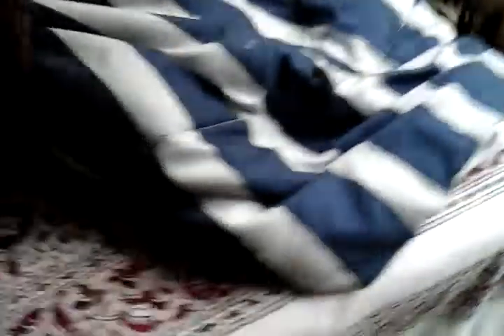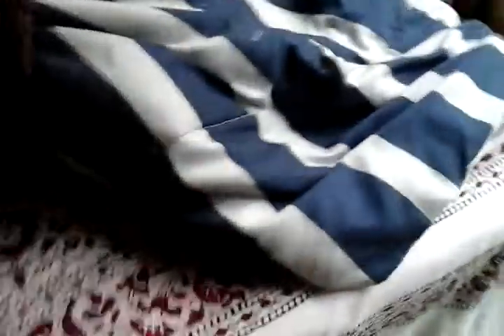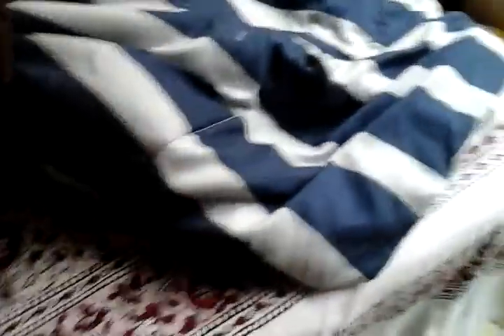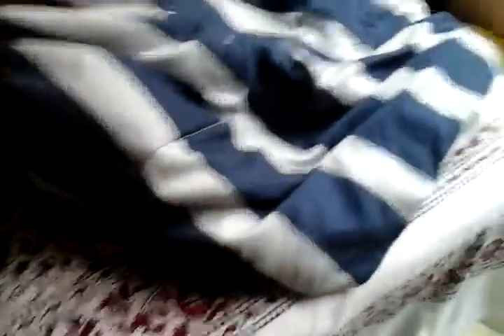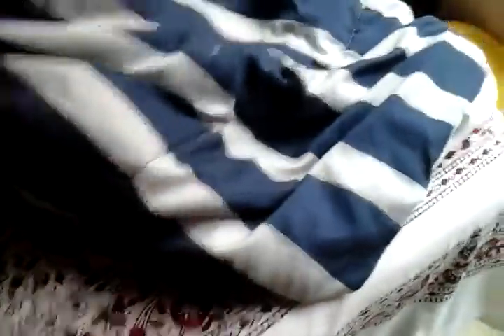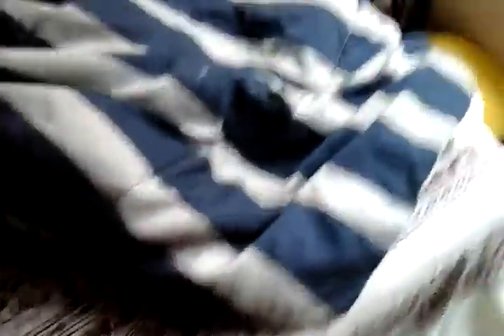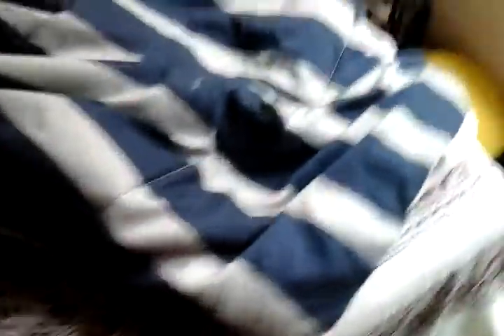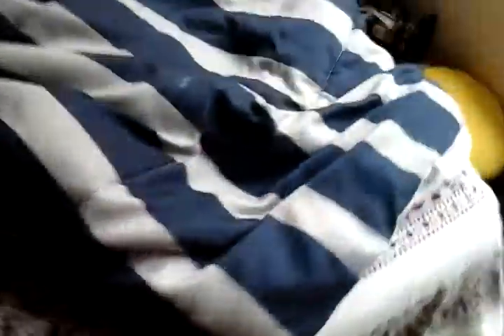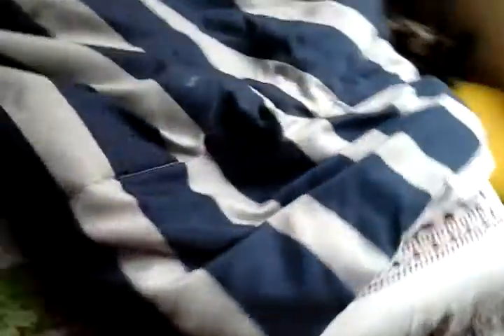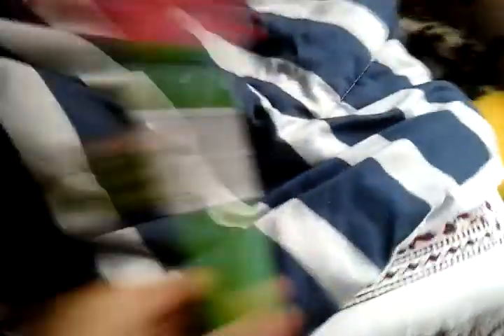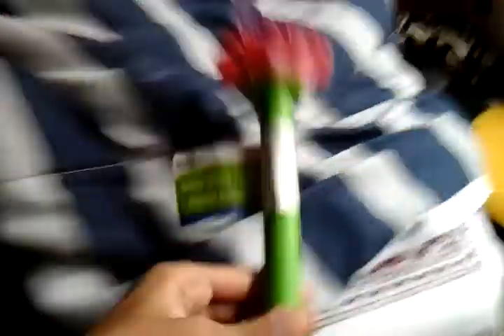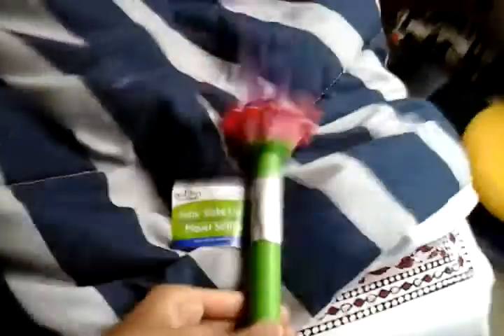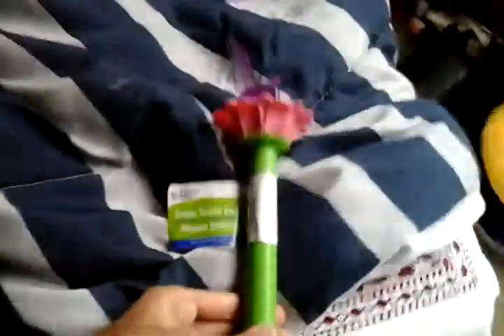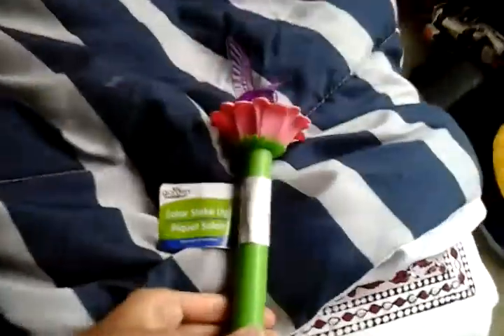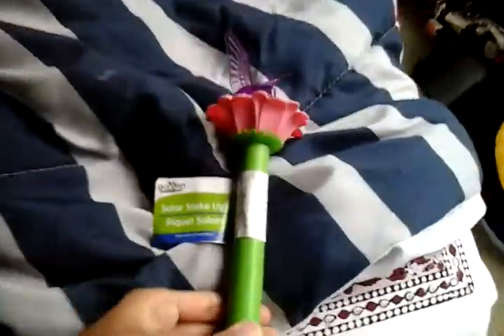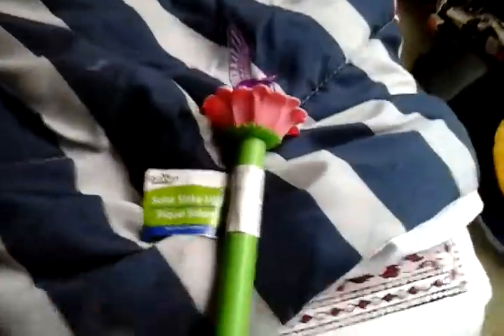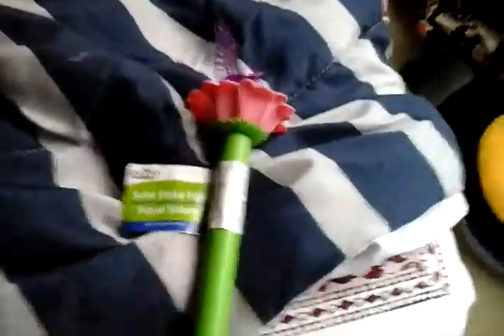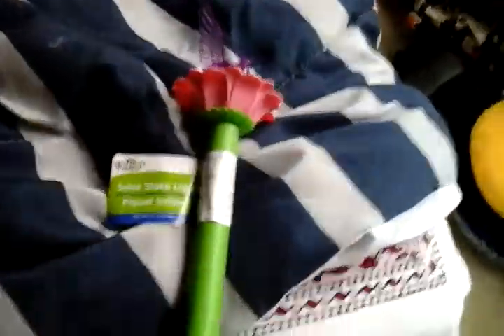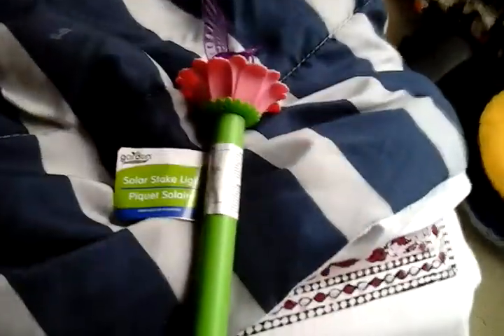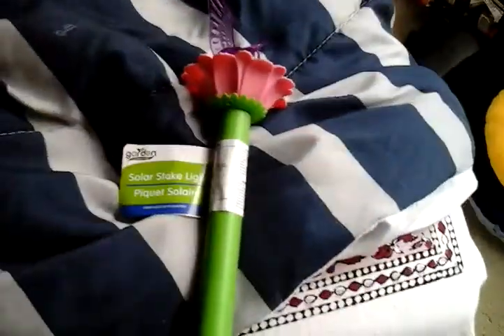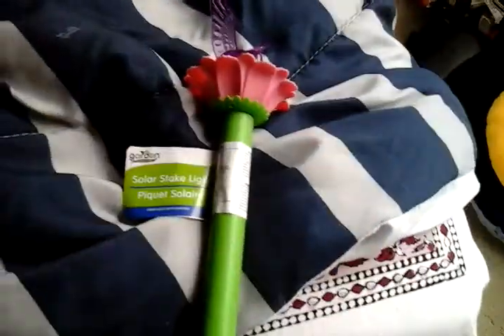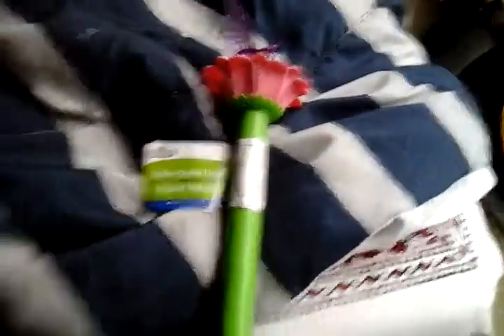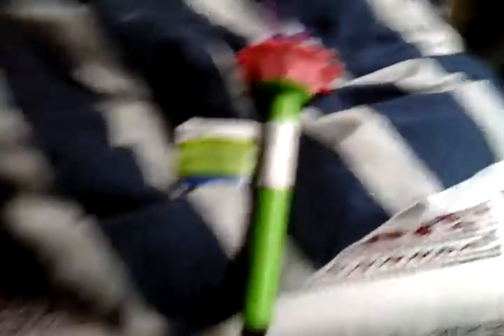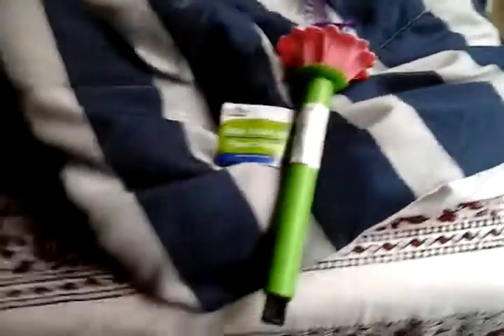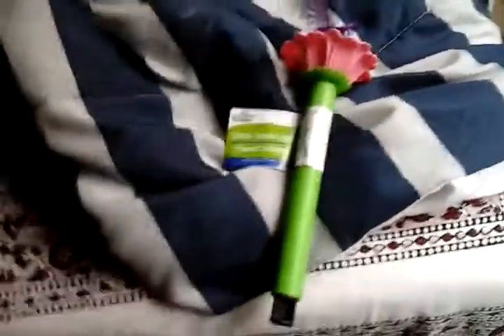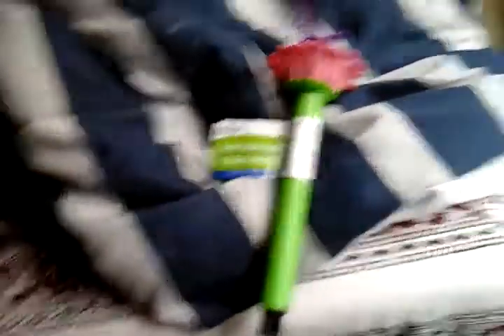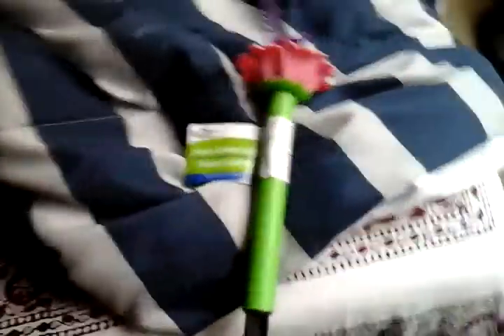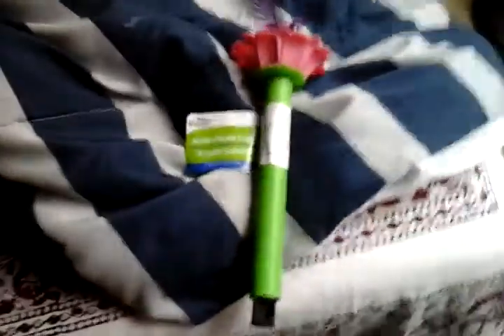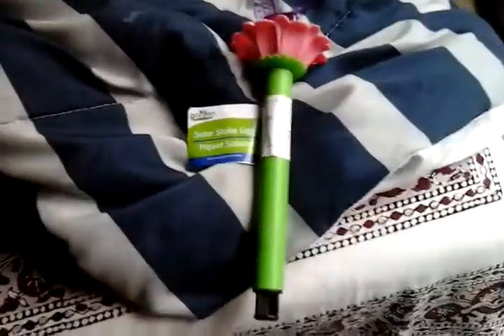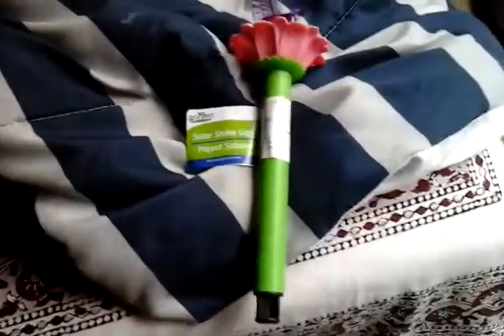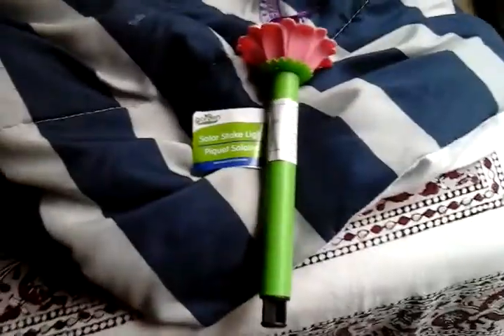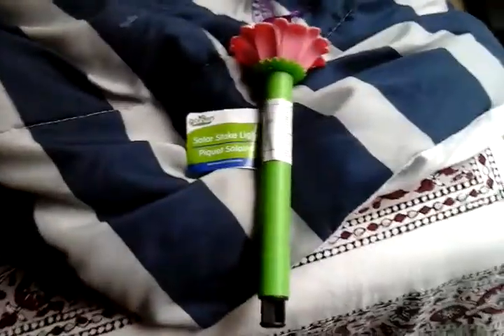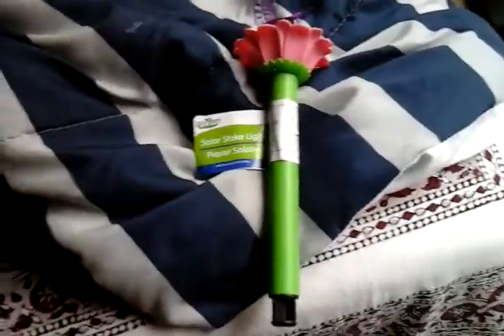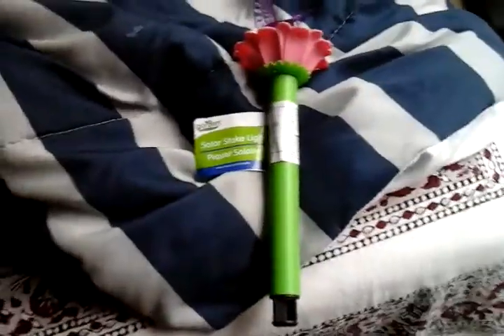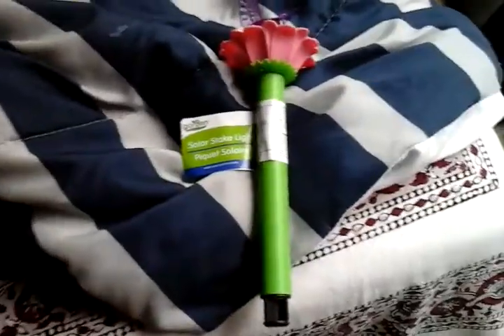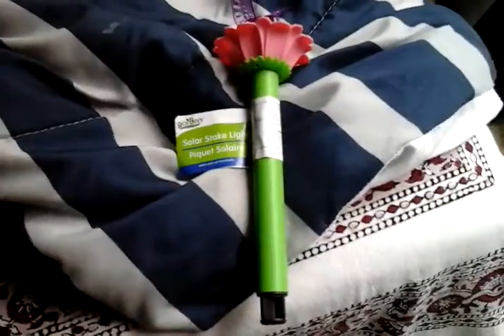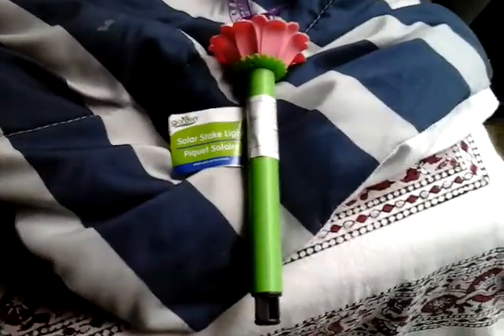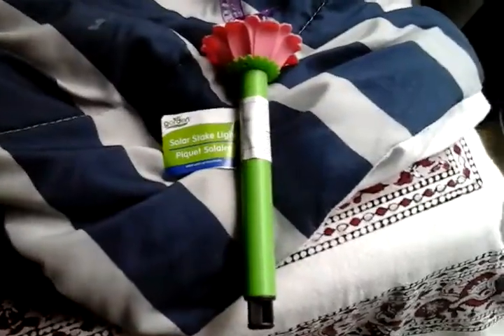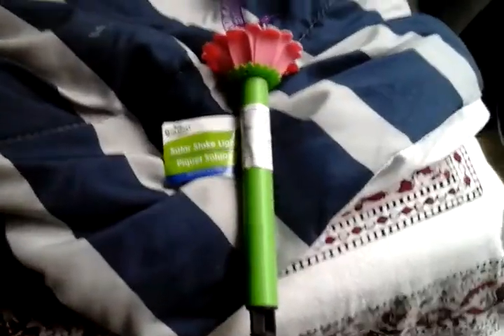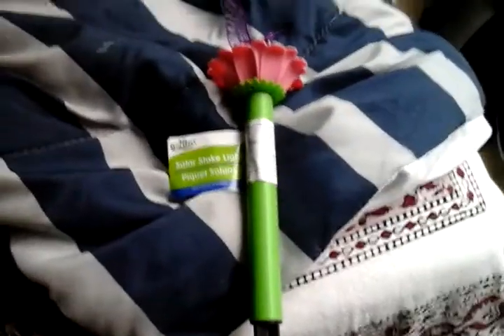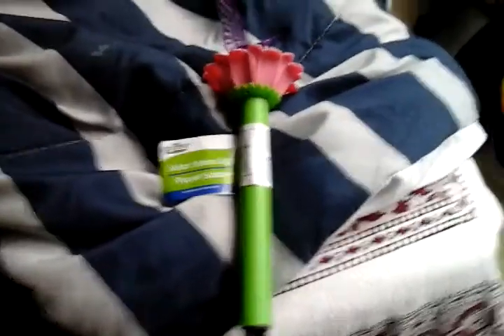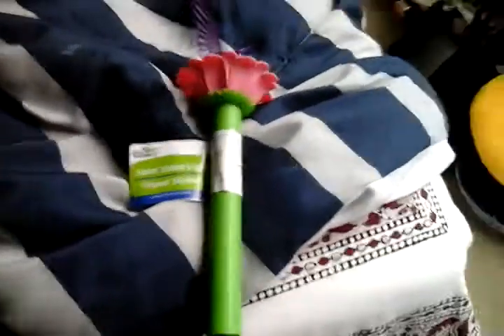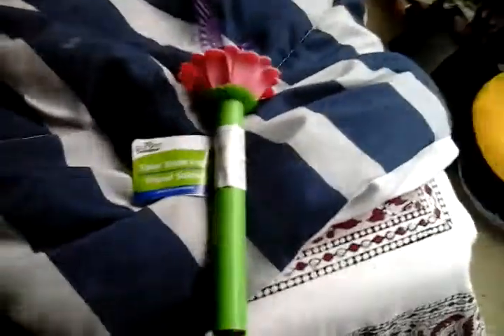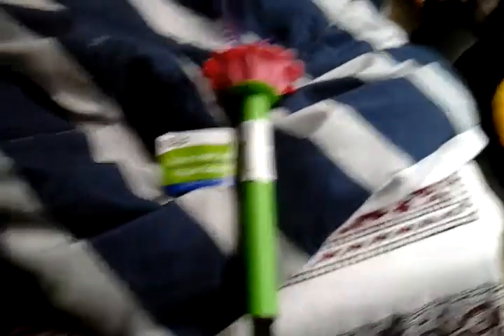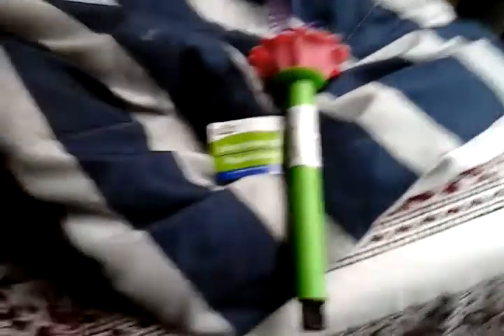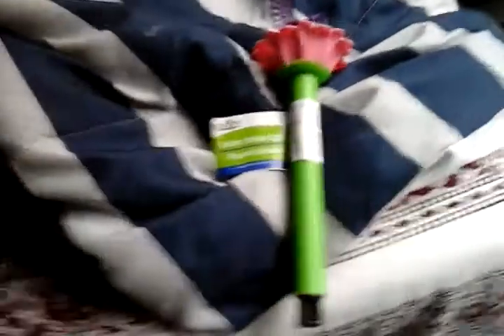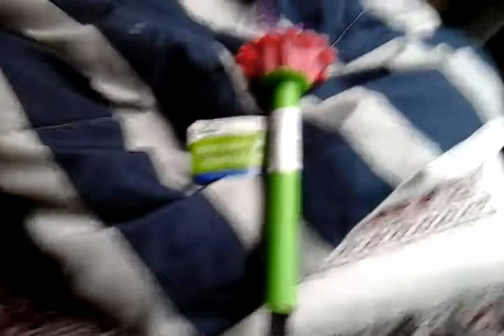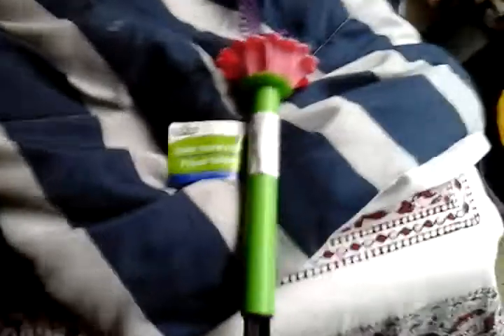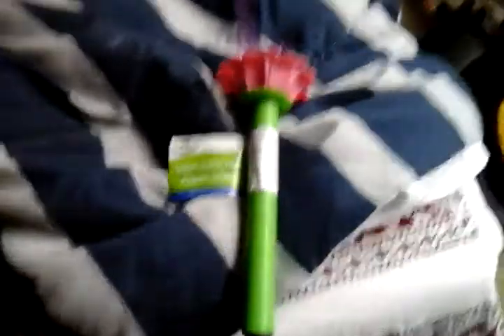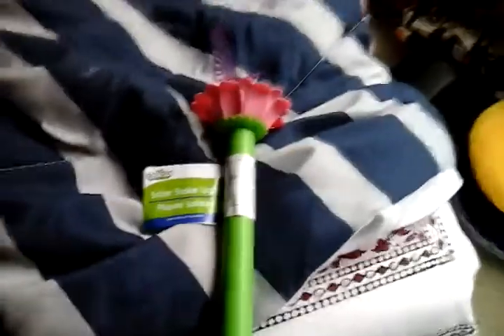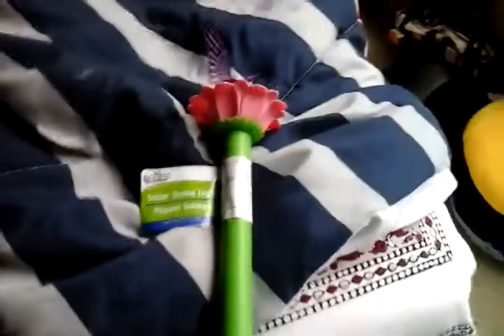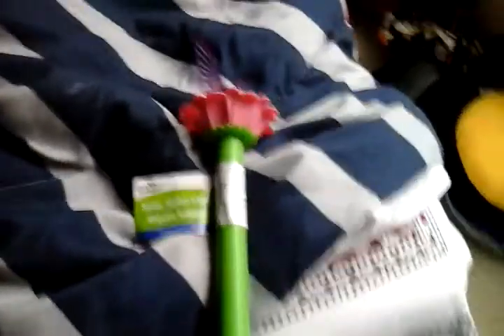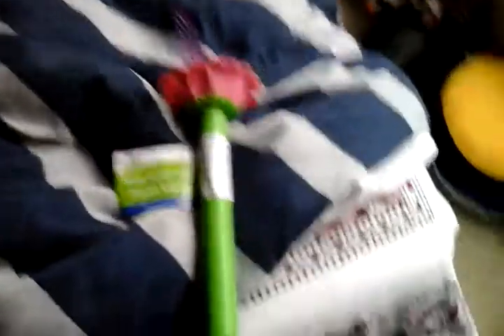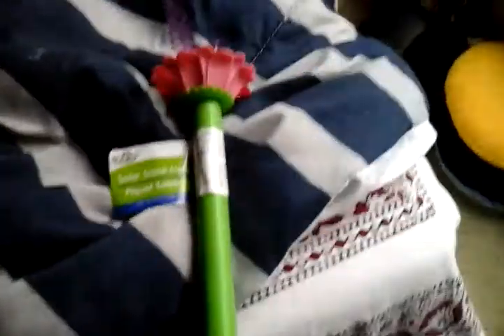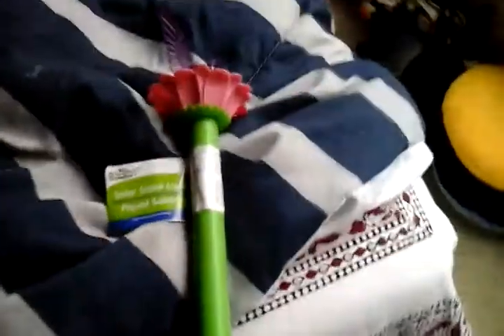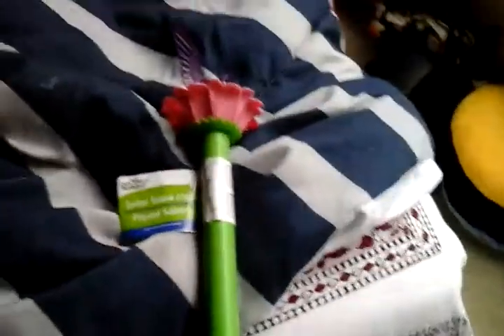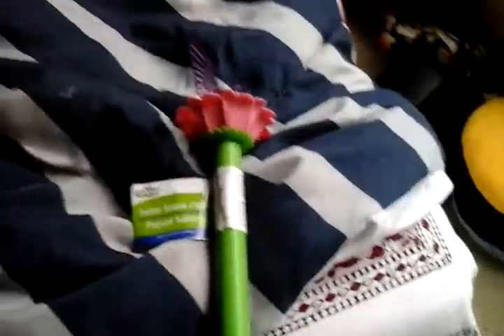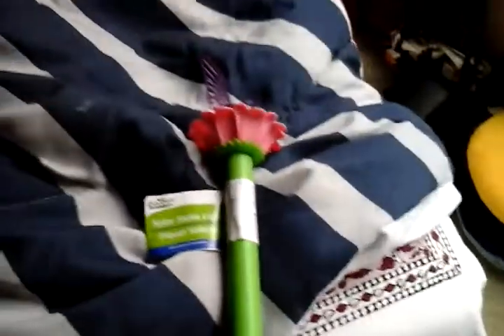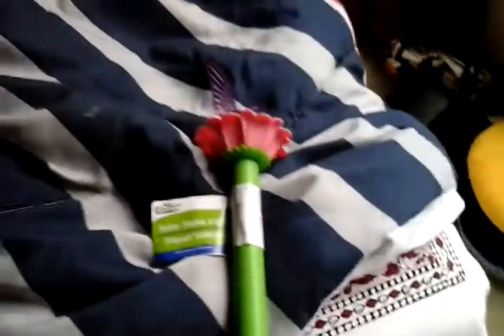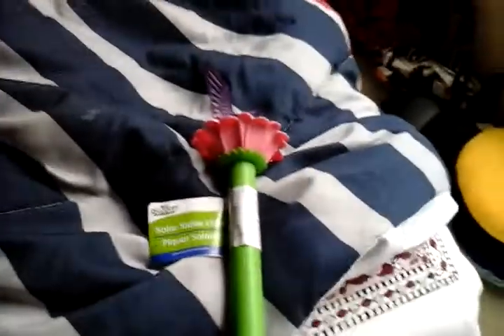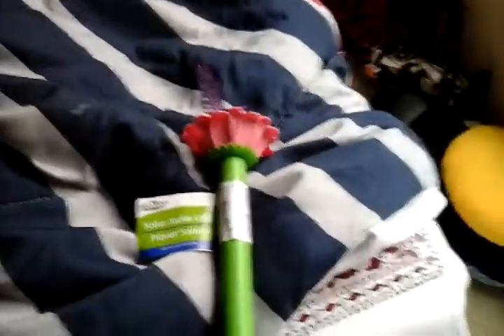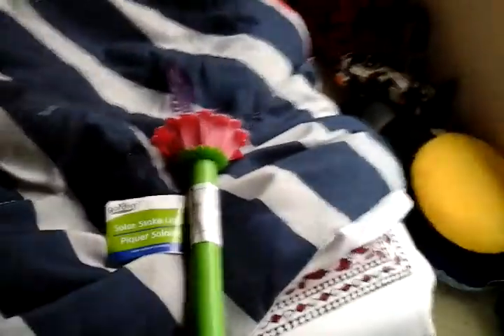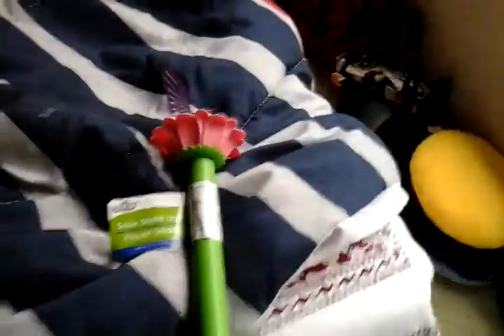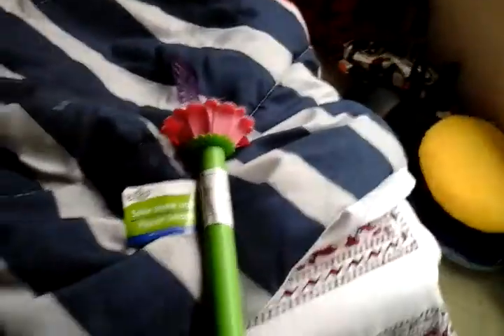Hello everybody! Today I'm going to show you this new garden collection — the Solar LED Hummingbird Snake Light.